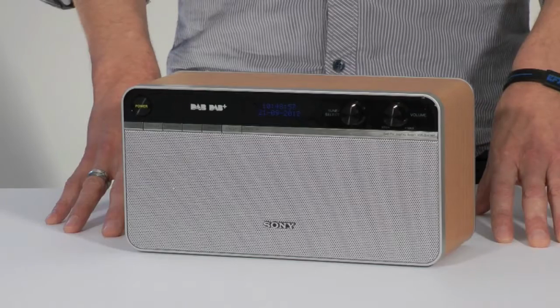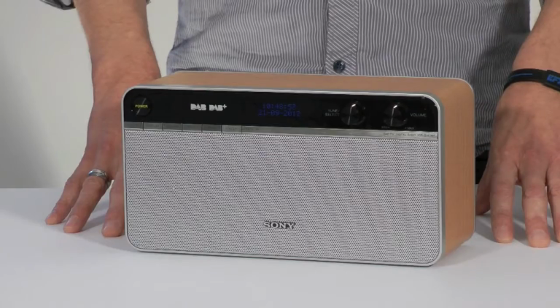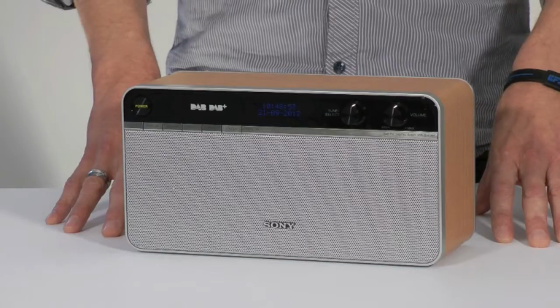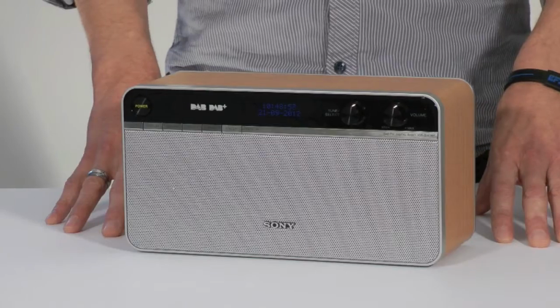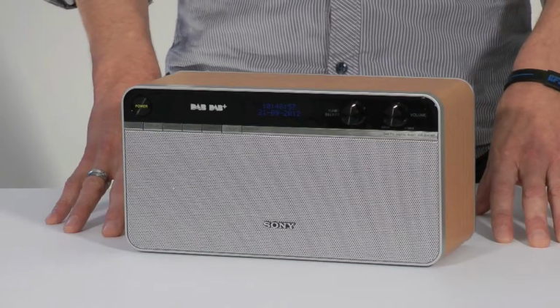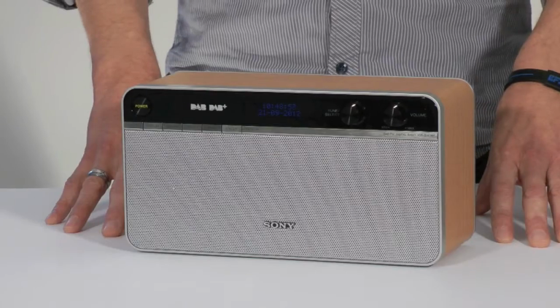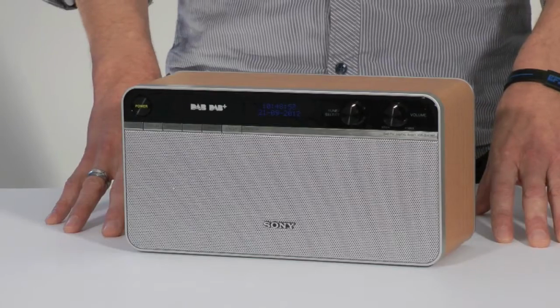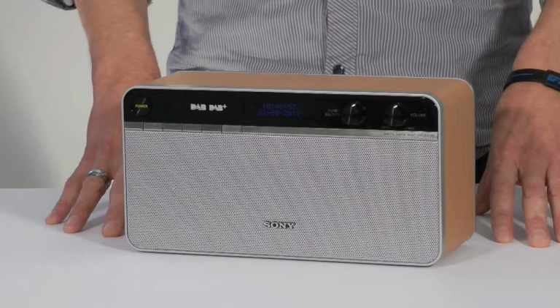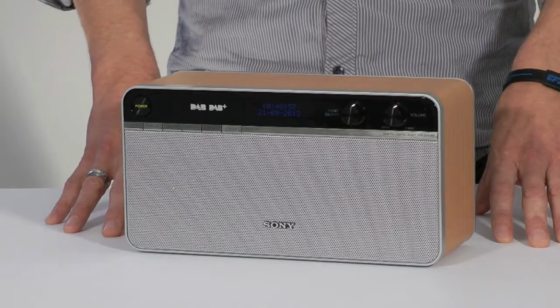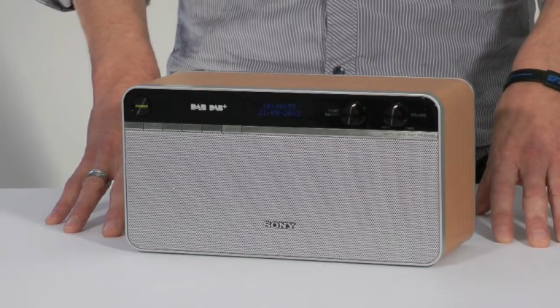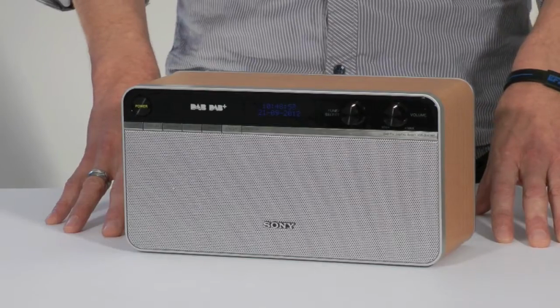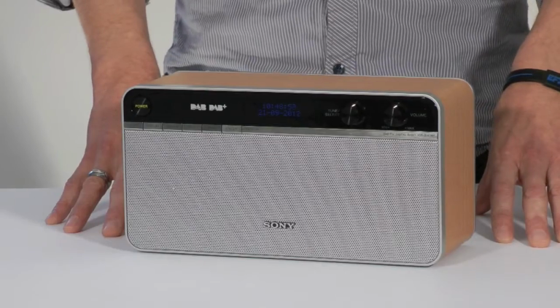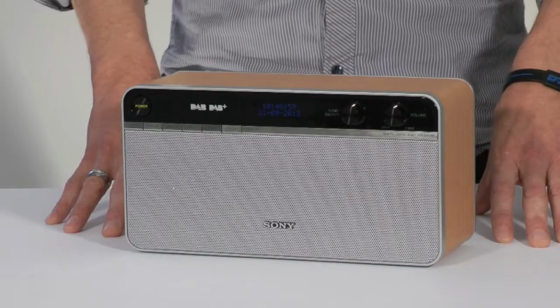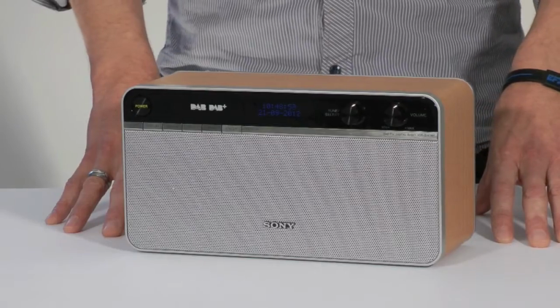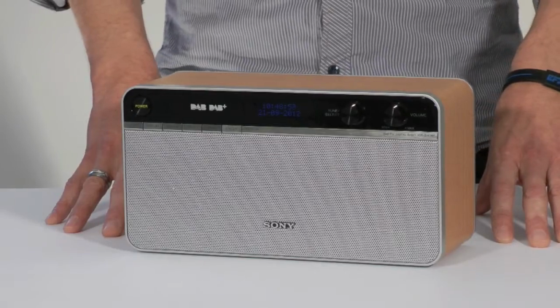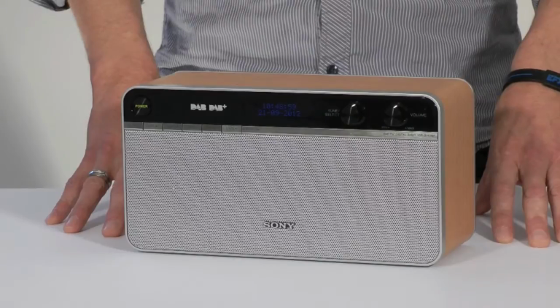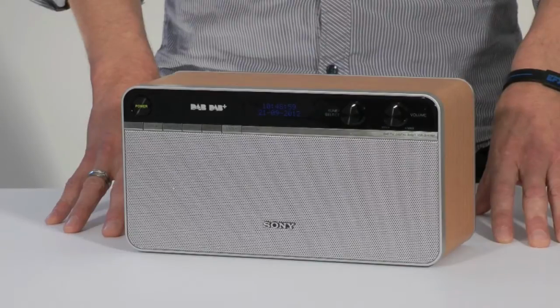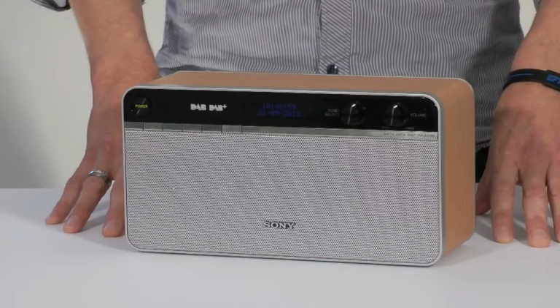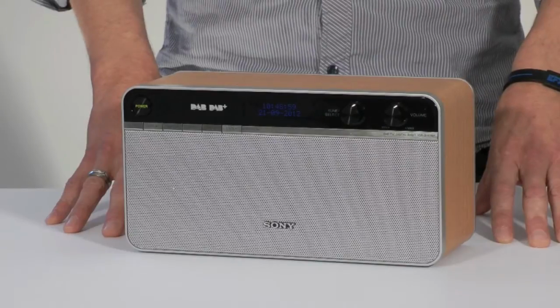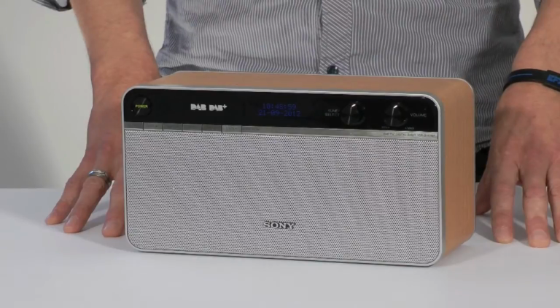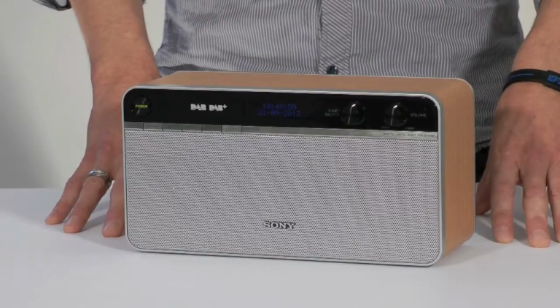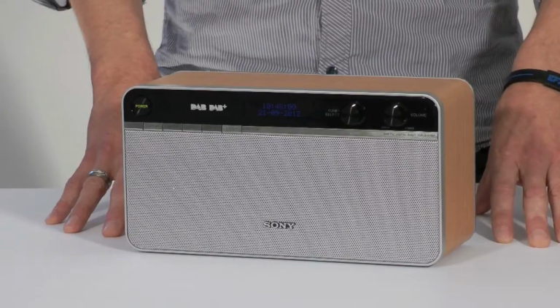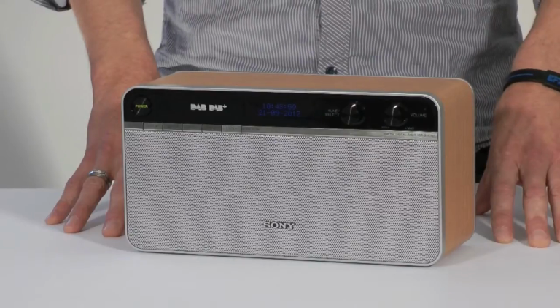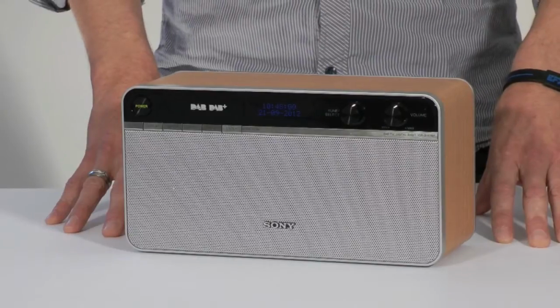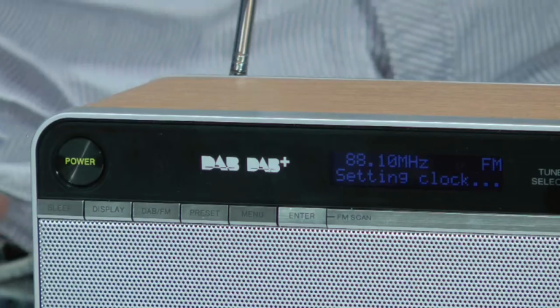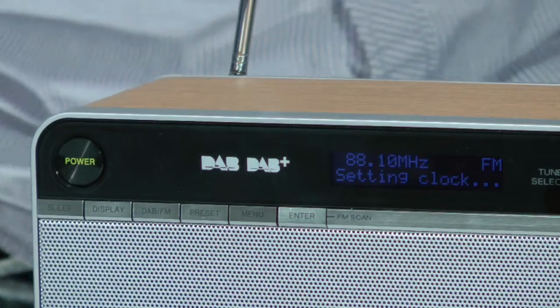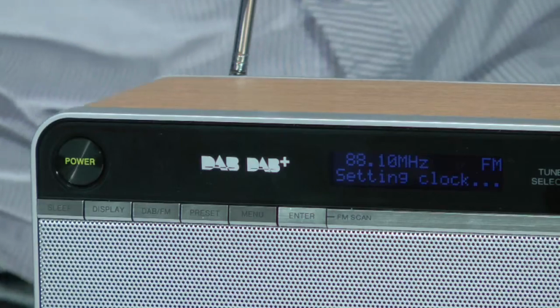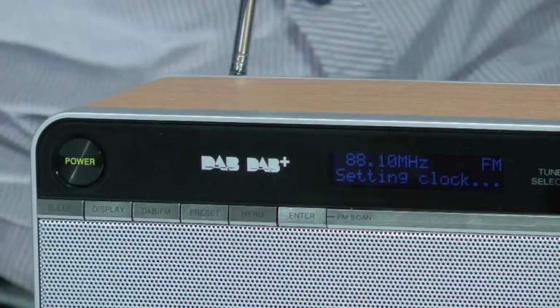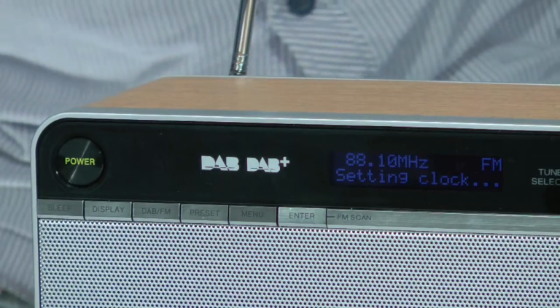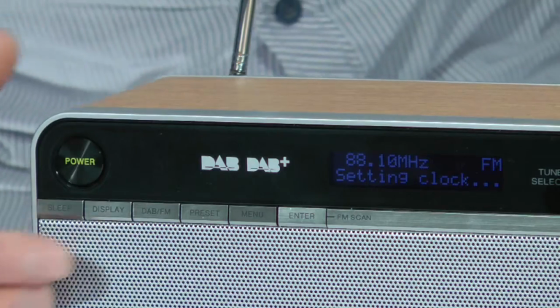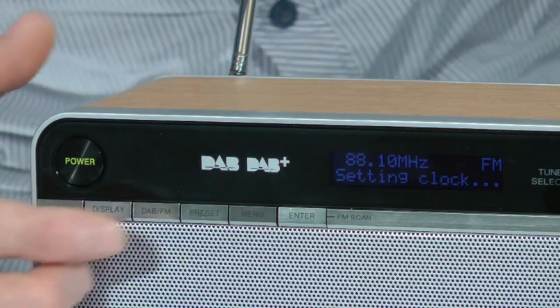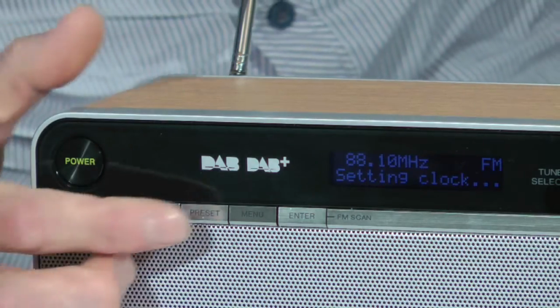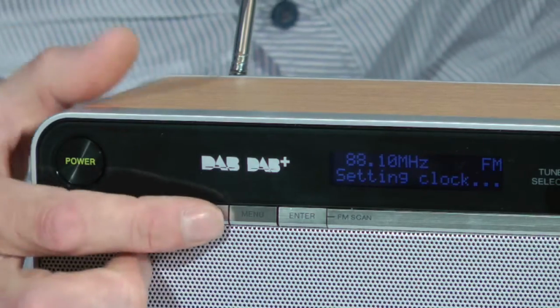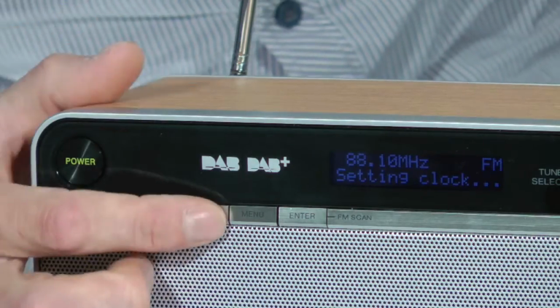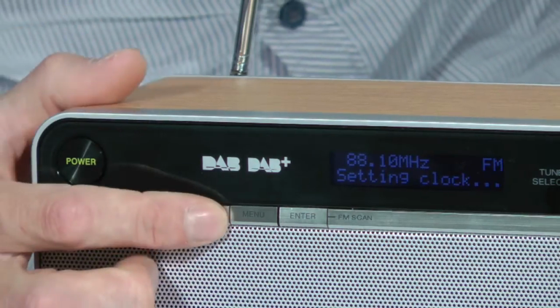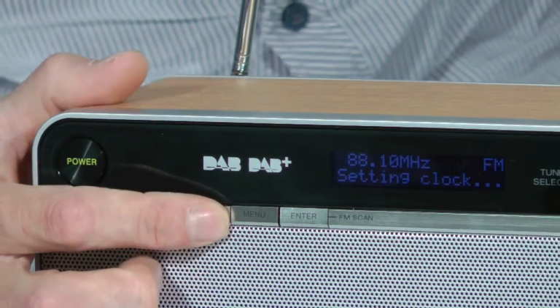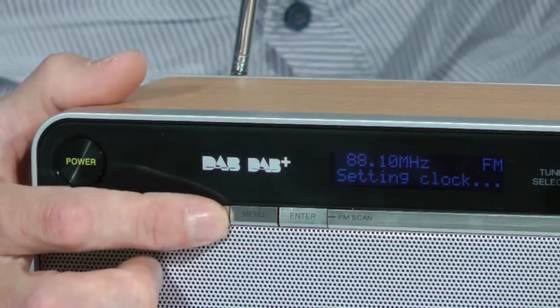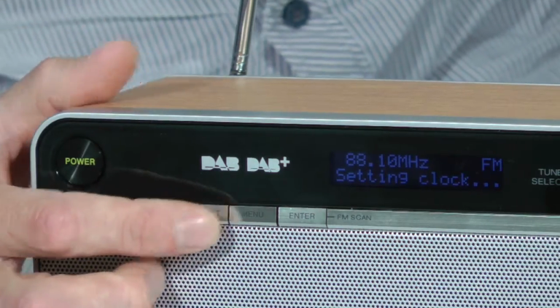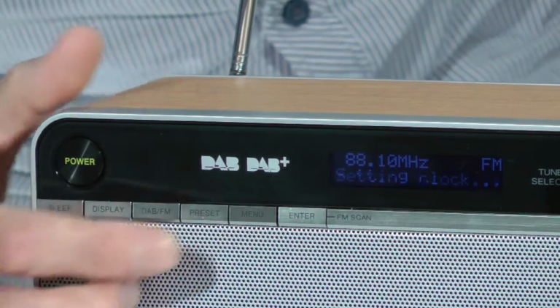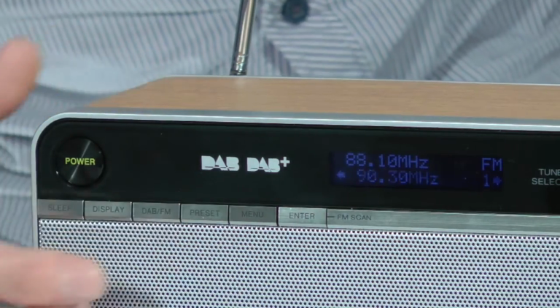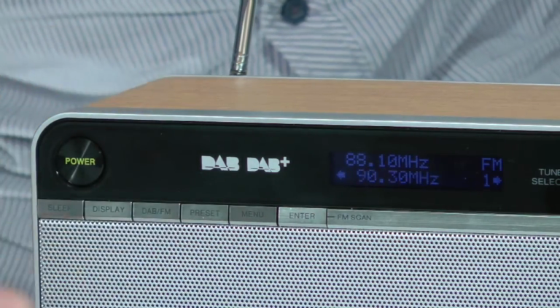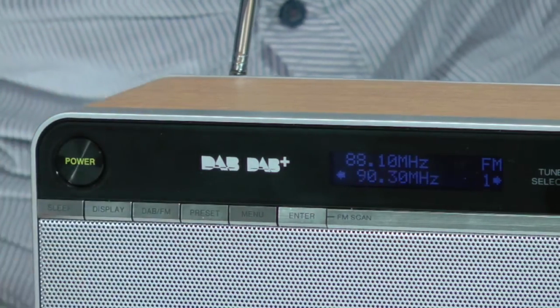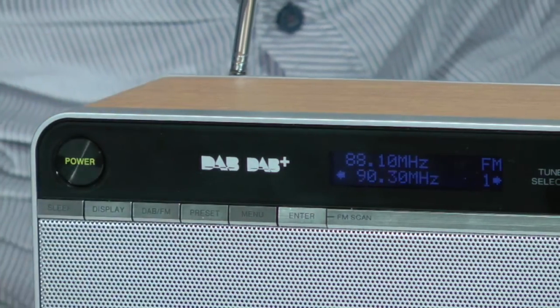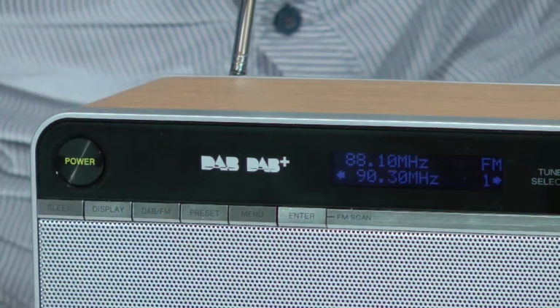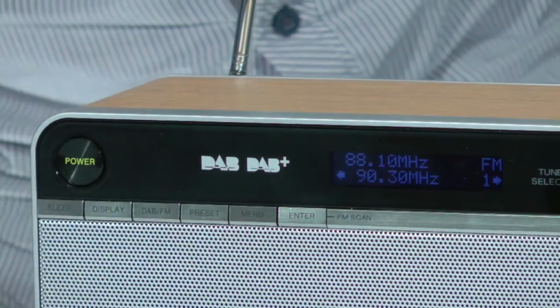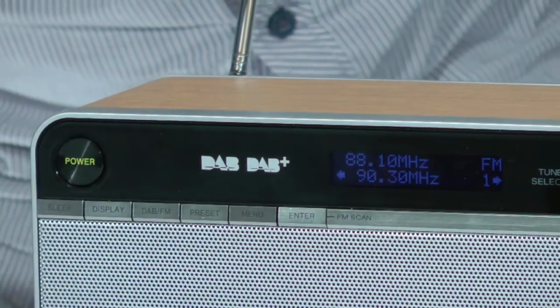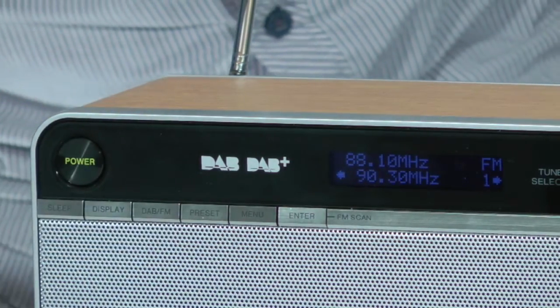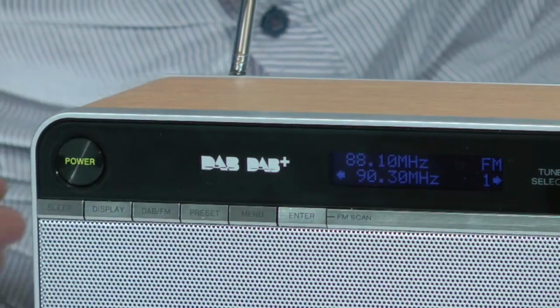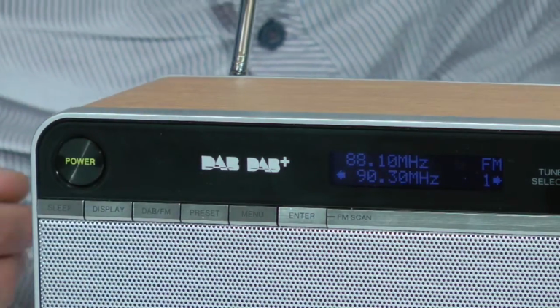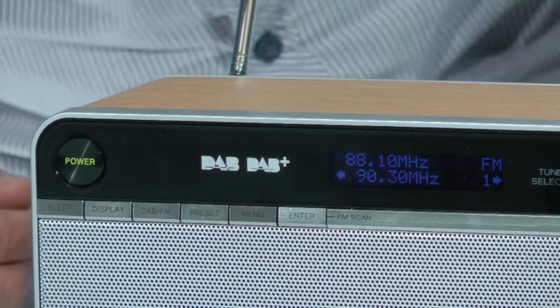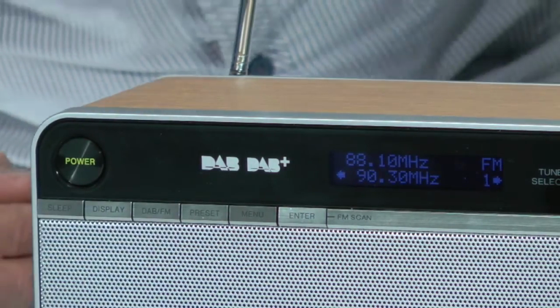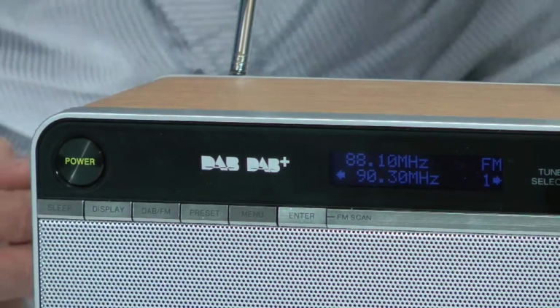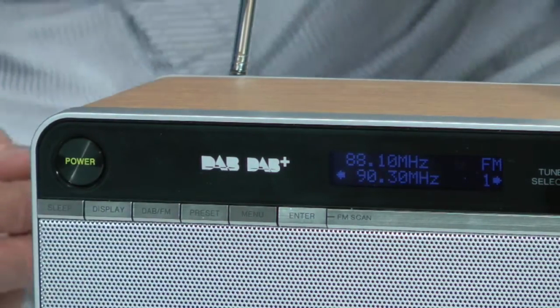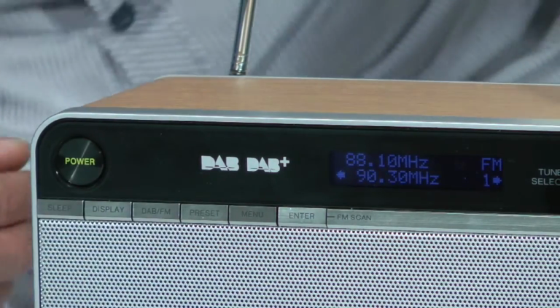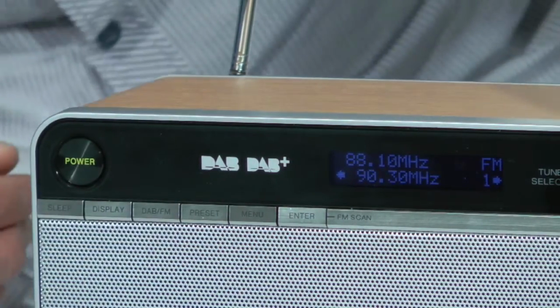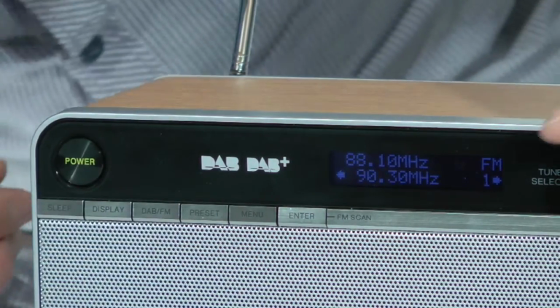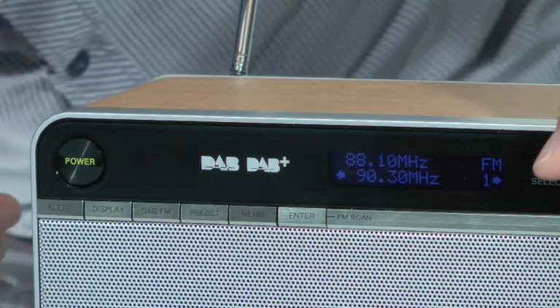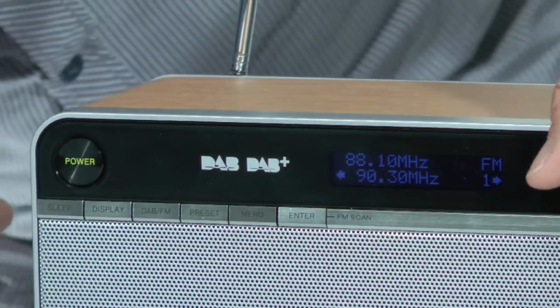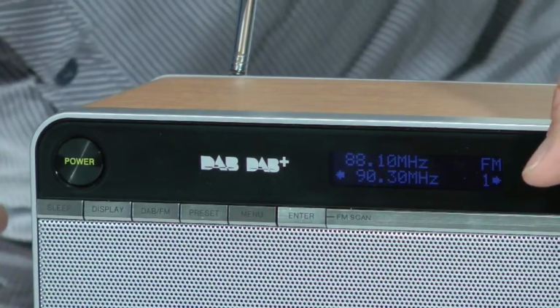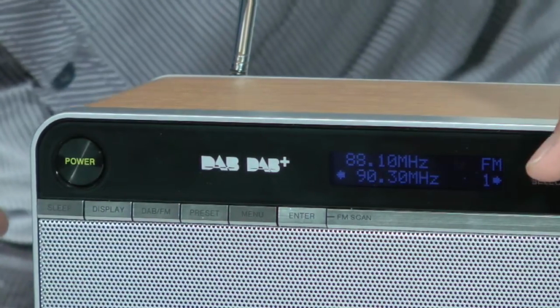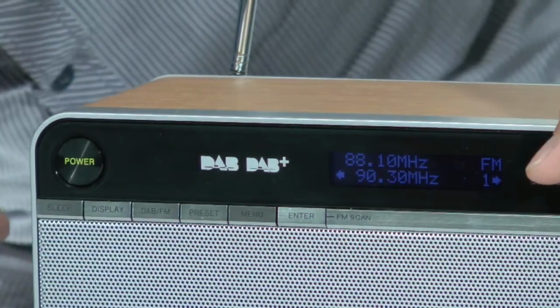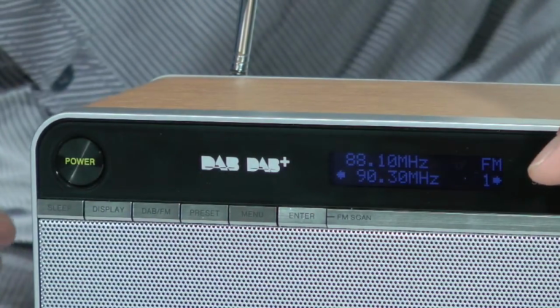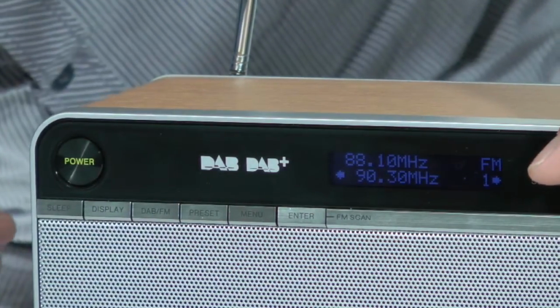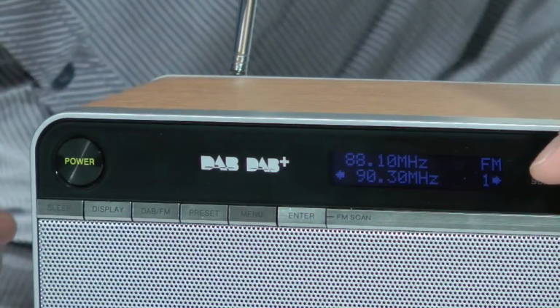Twenty presets are available, ten for DAB and ten for FM. These are not one touch but are simple to set and recall.